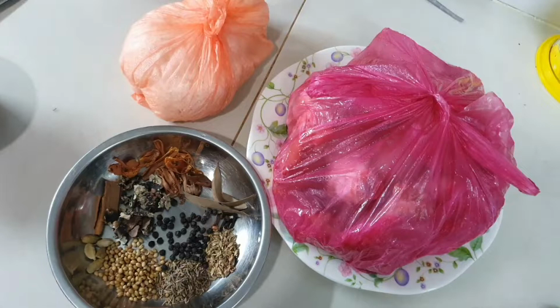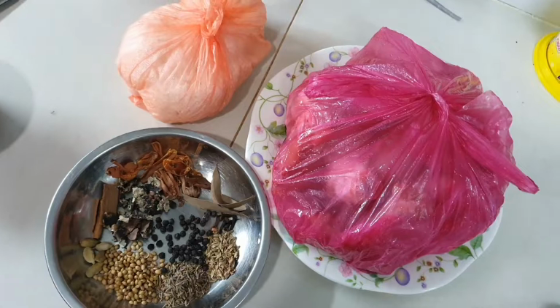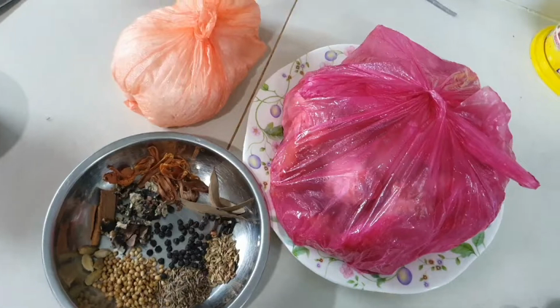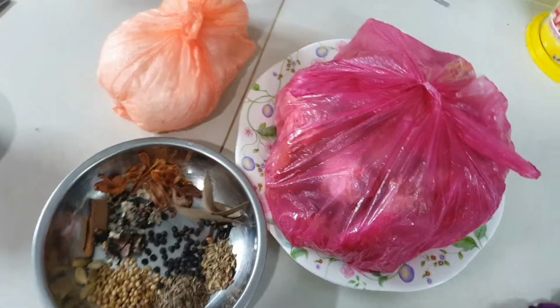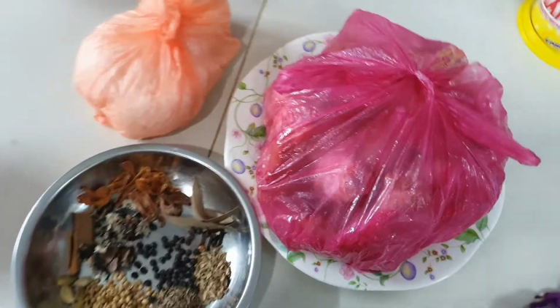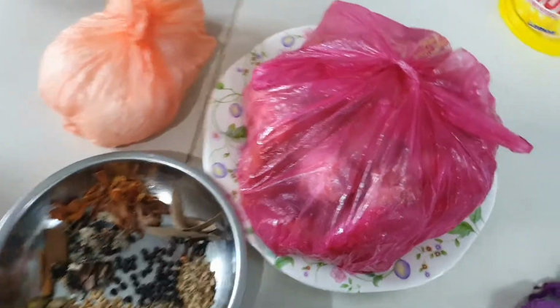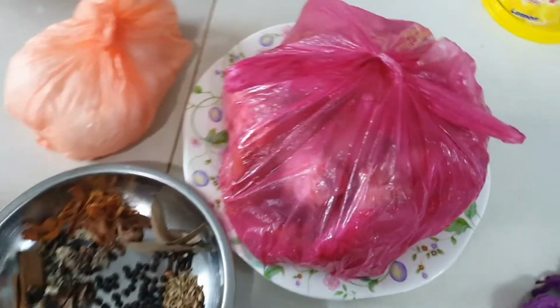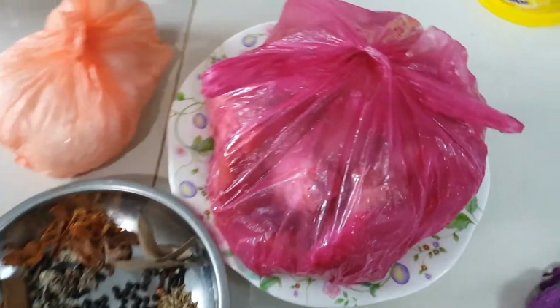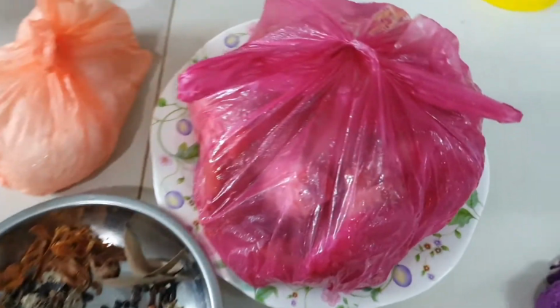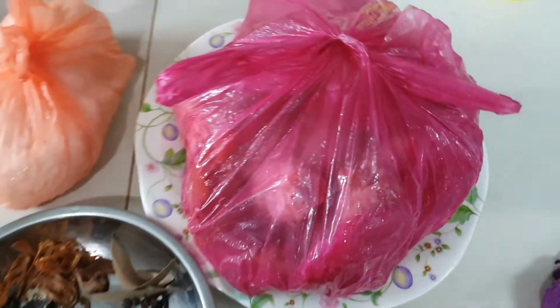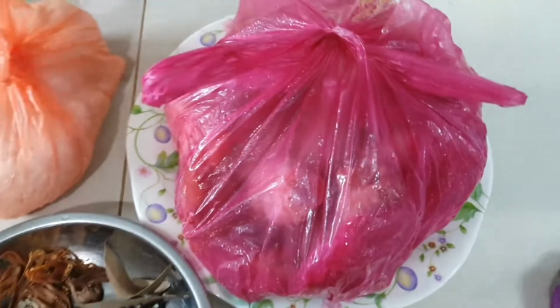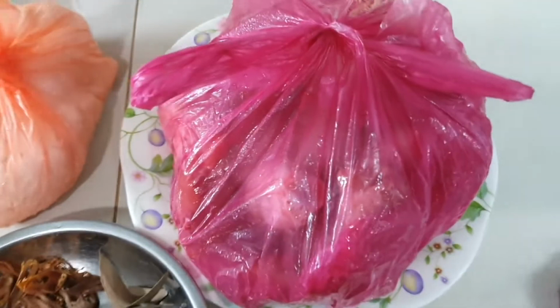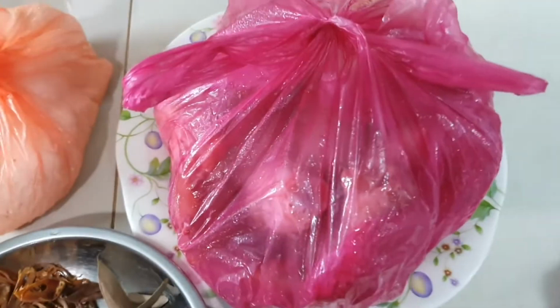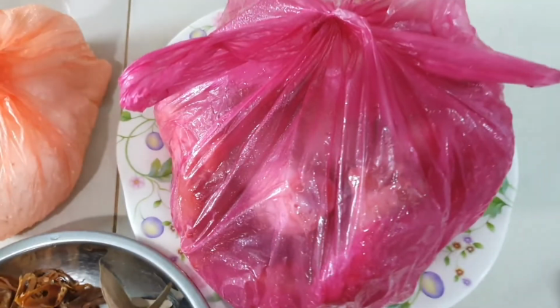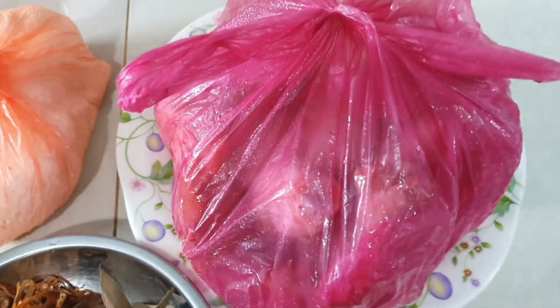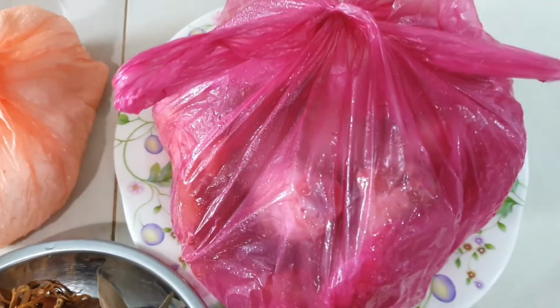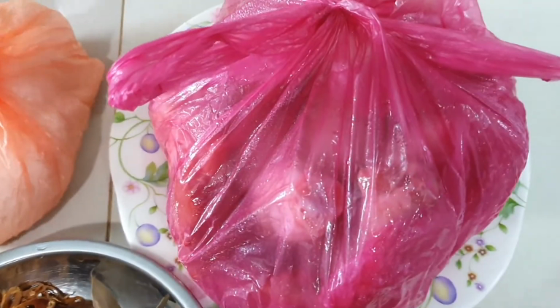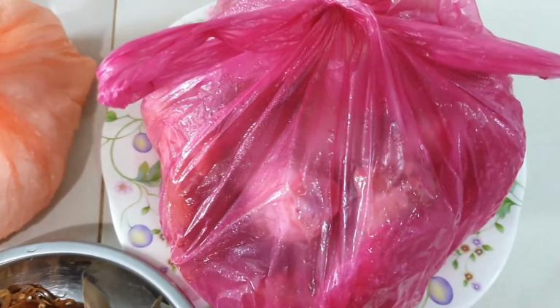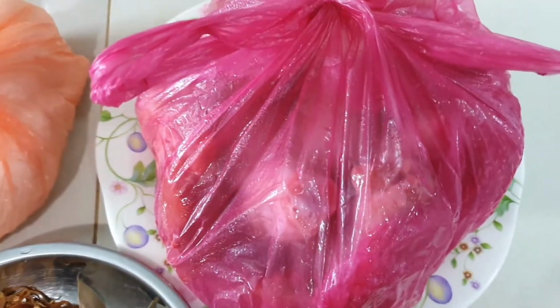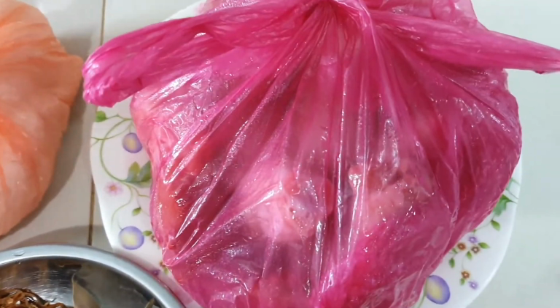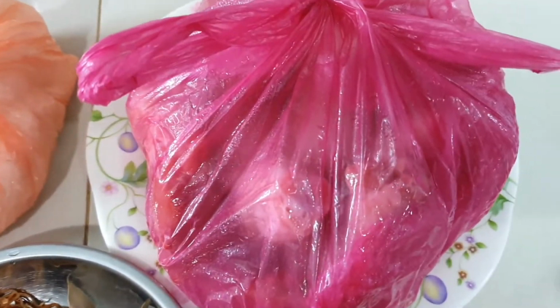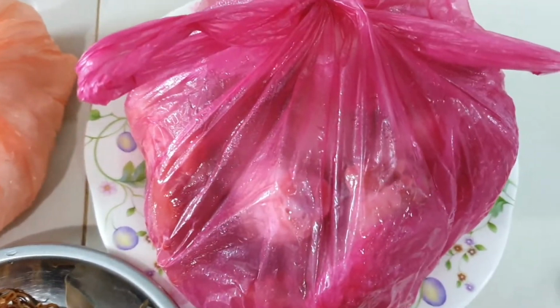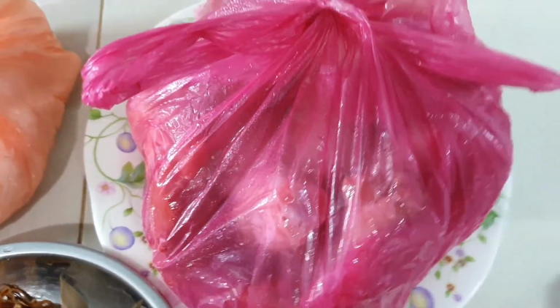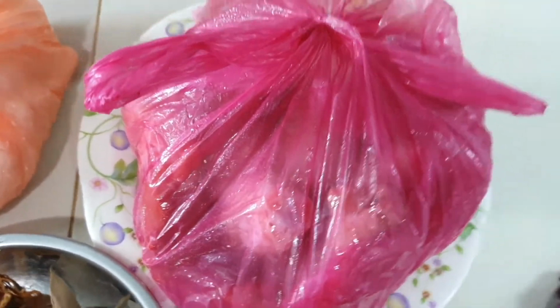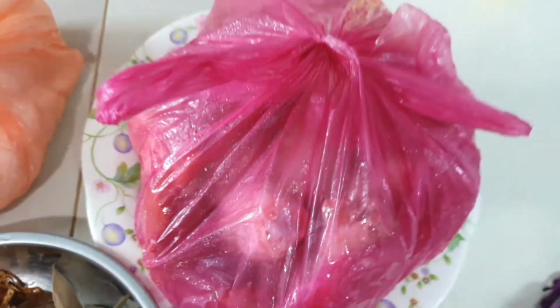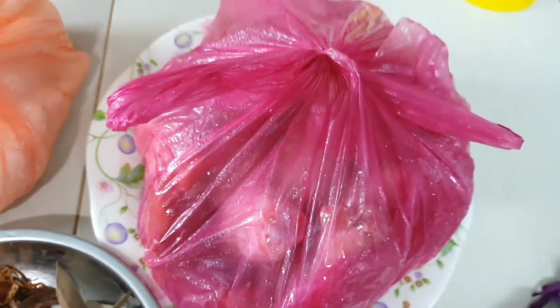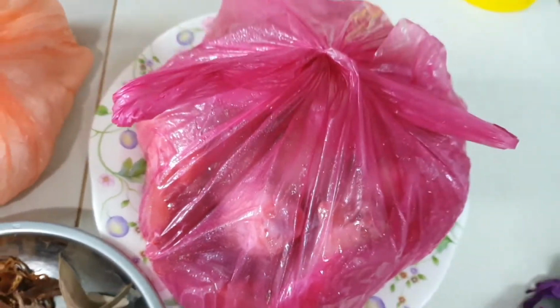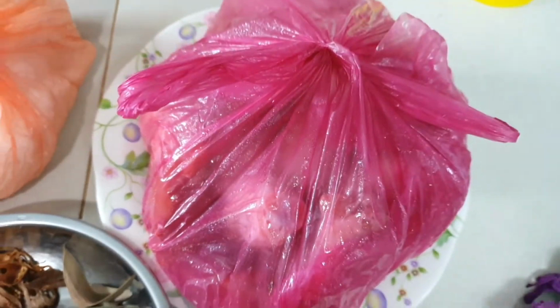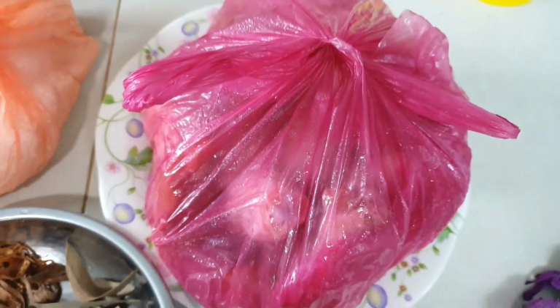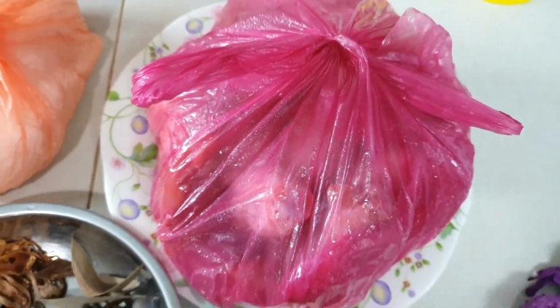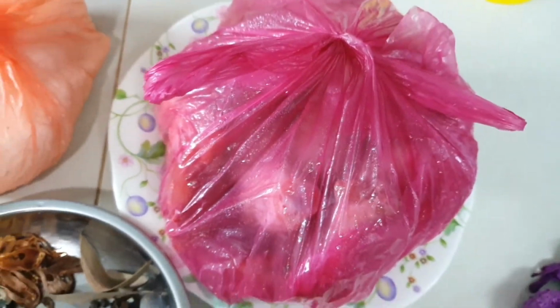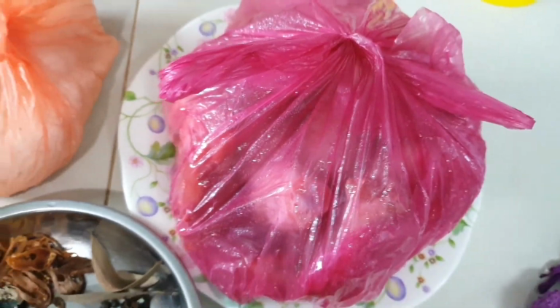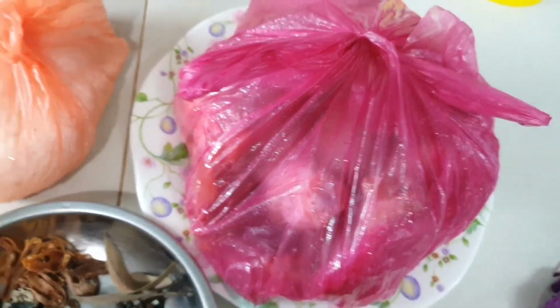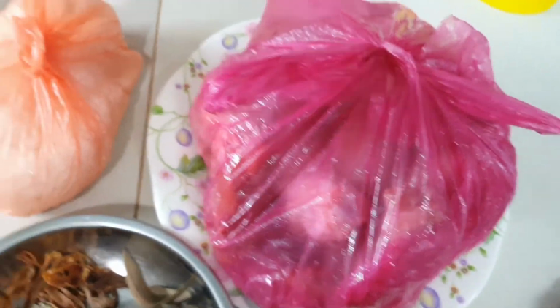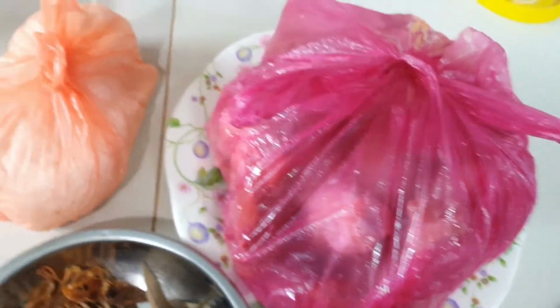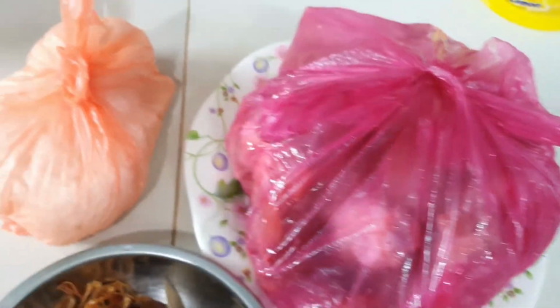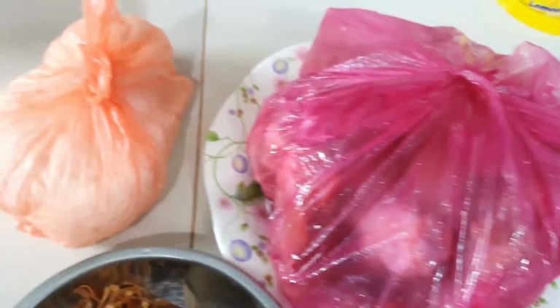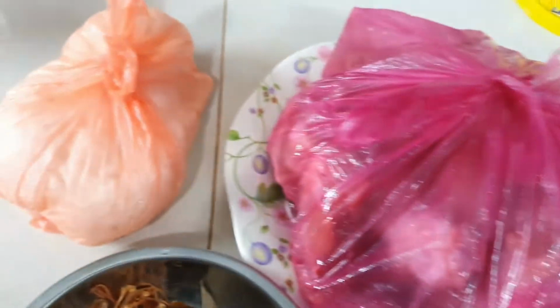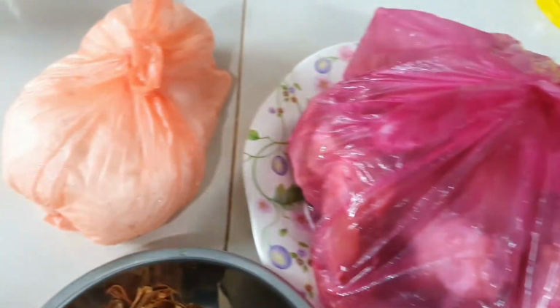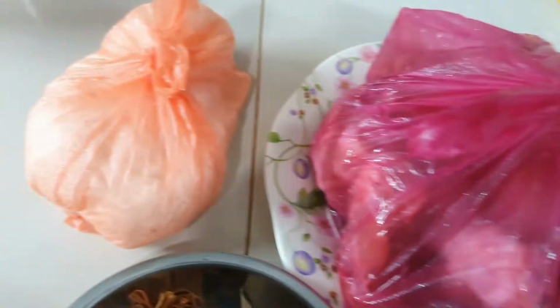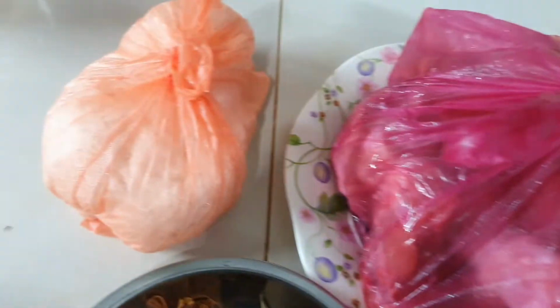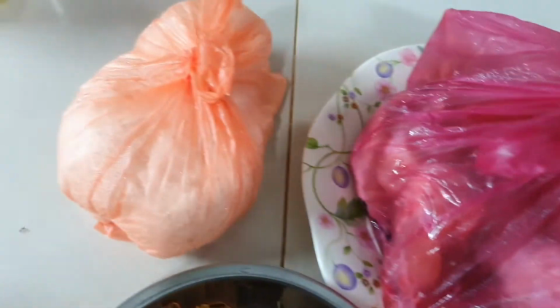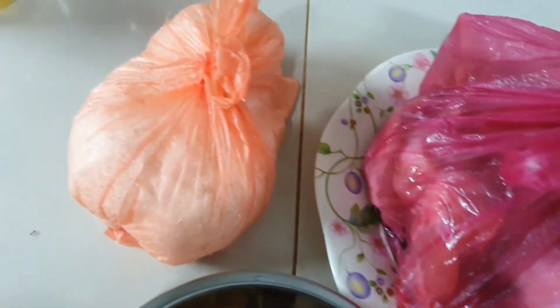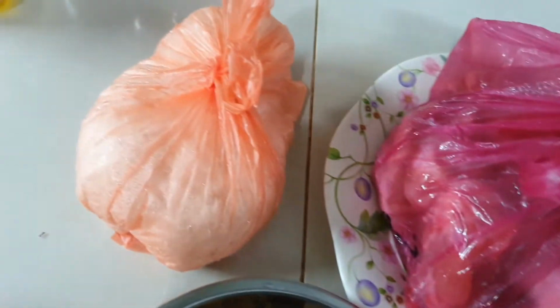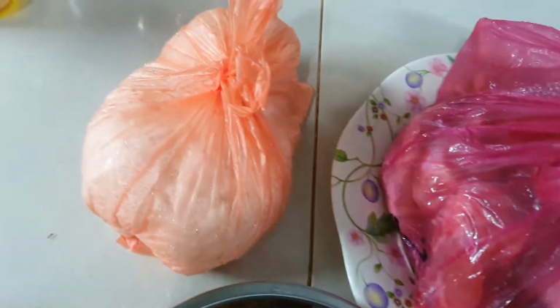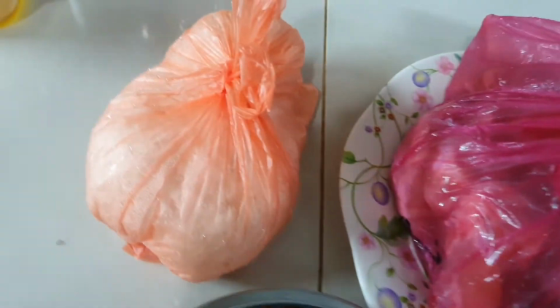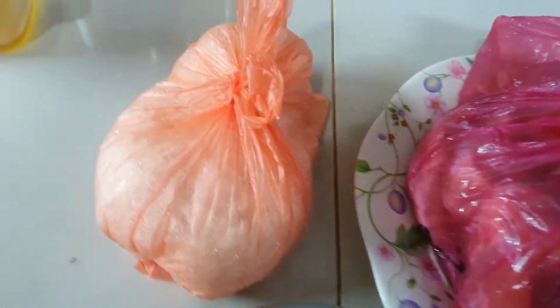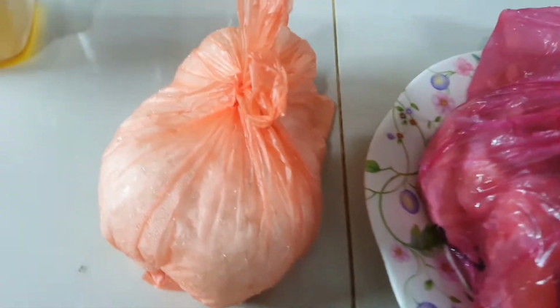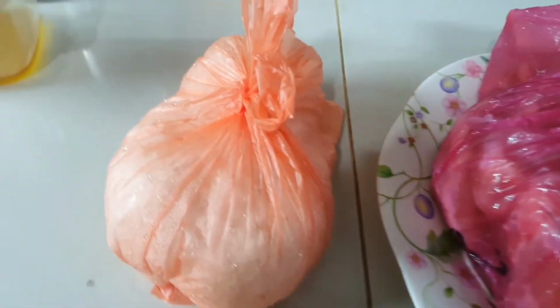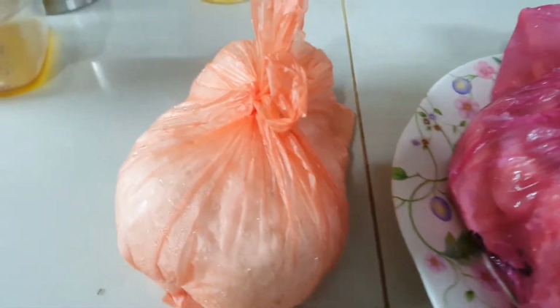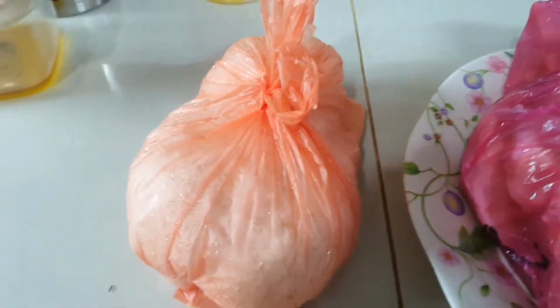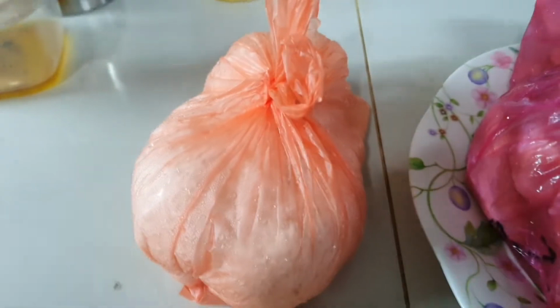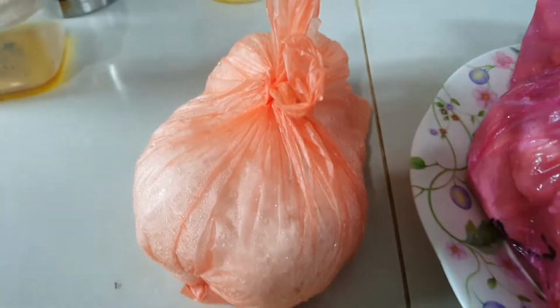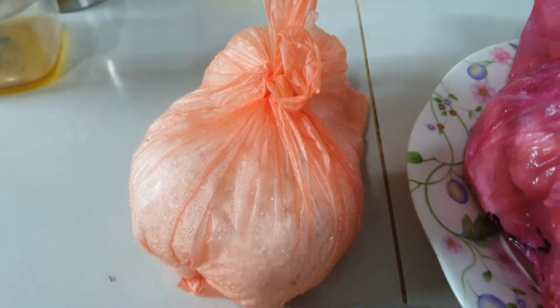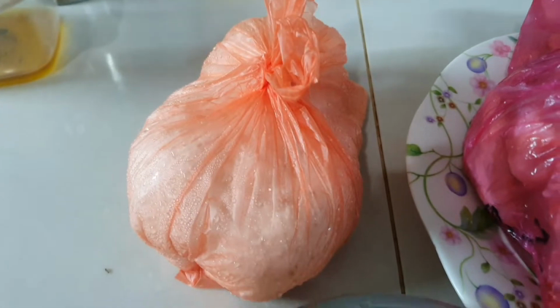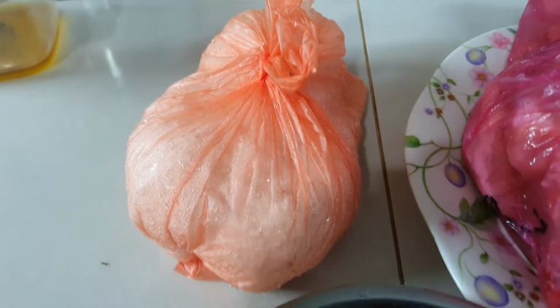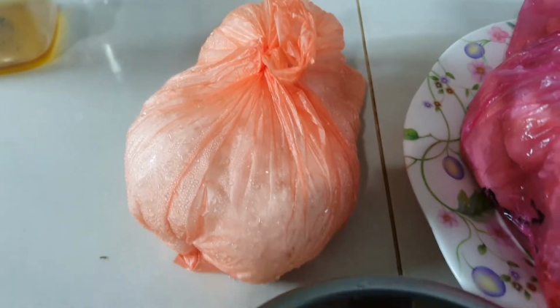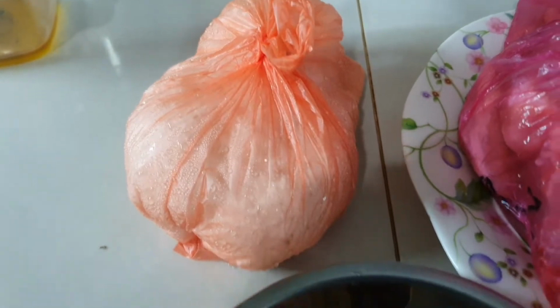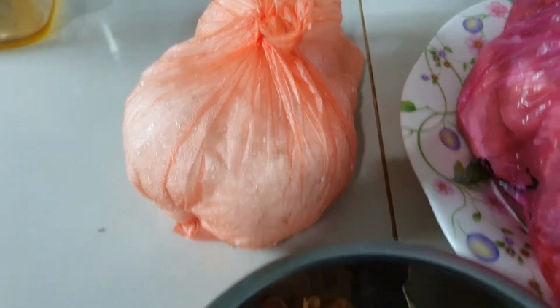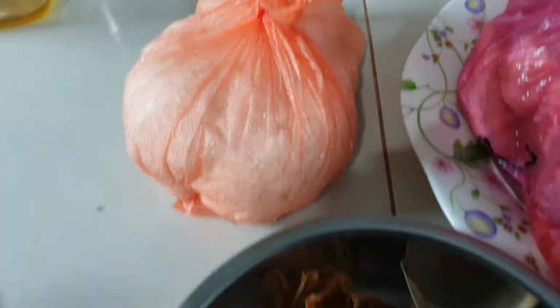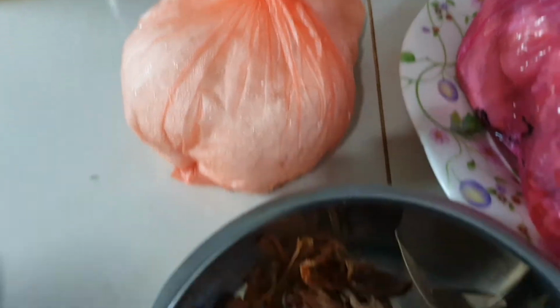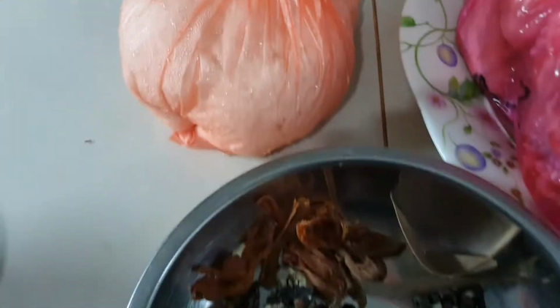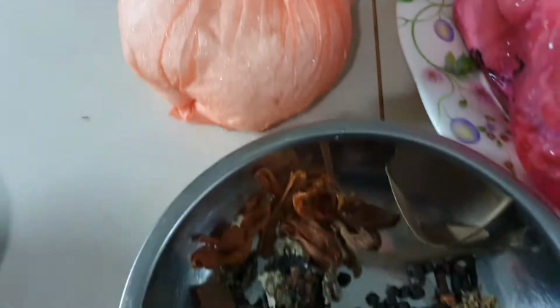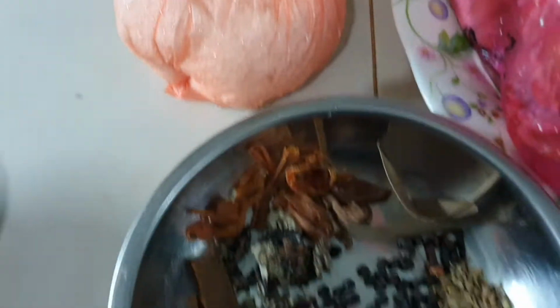Hi guys, this is Joe here with the Chettinad chicken pan for today. That is a chicken, three-quarter of a kilo, grated coconut there, and spices.